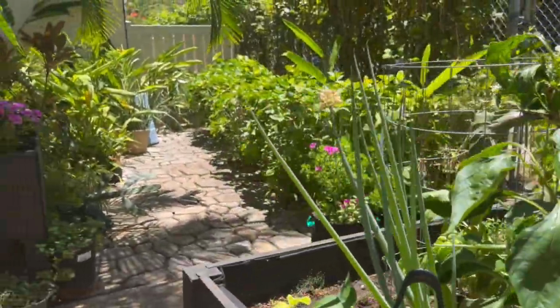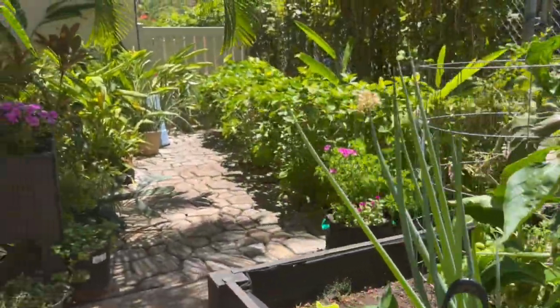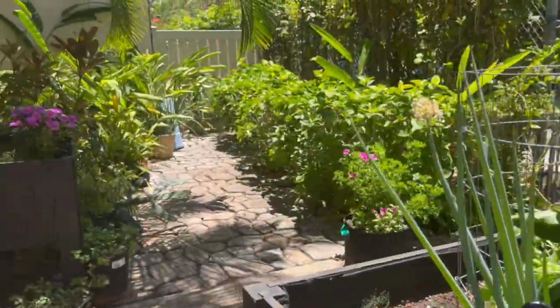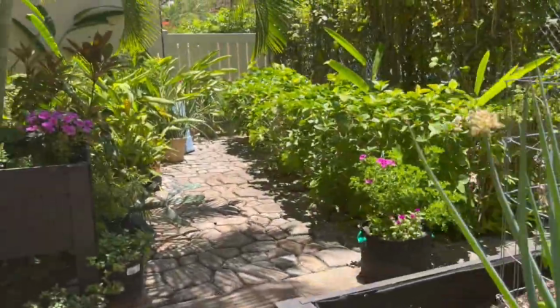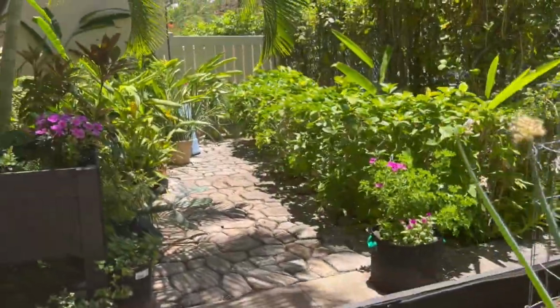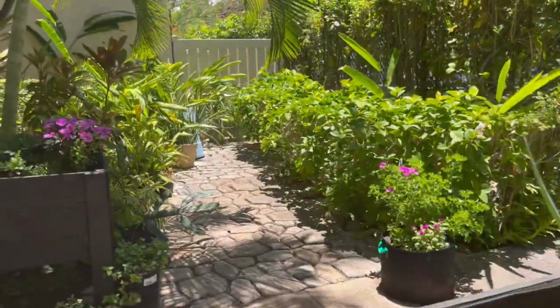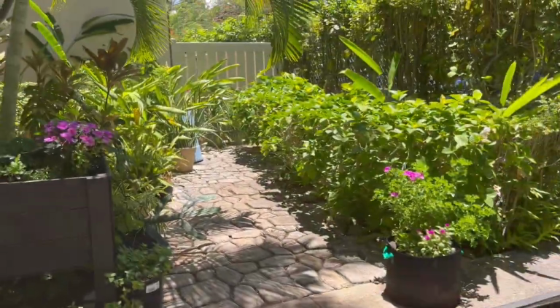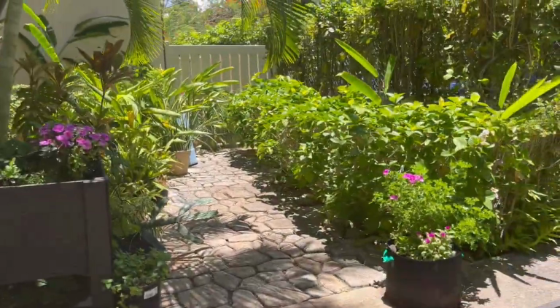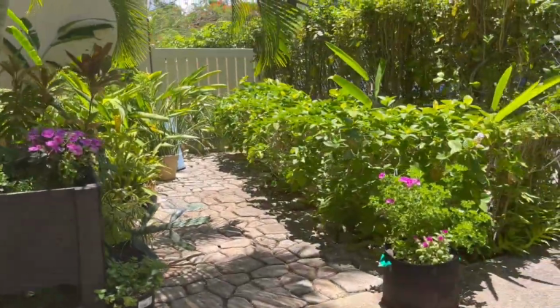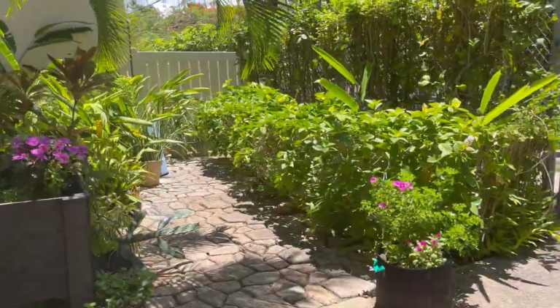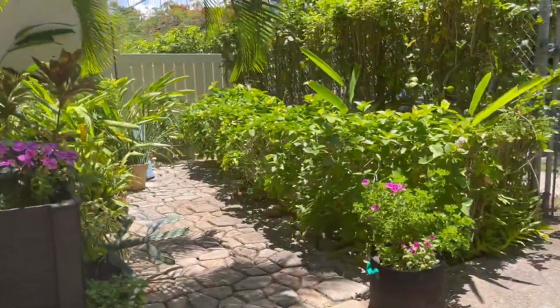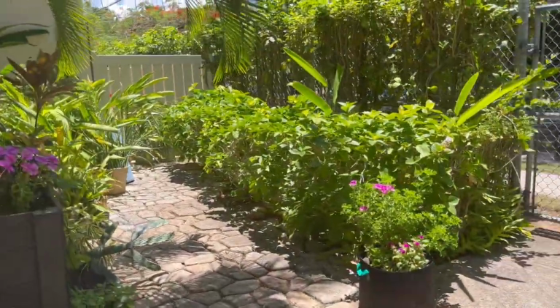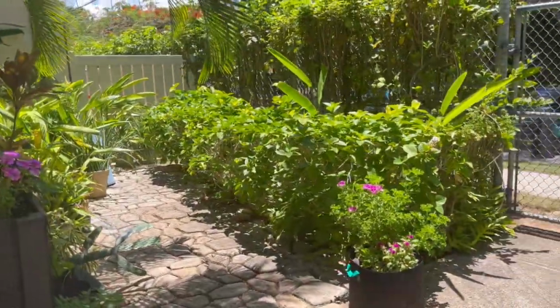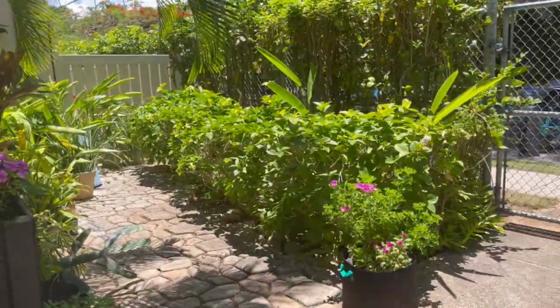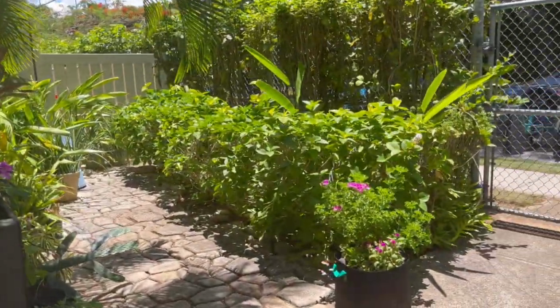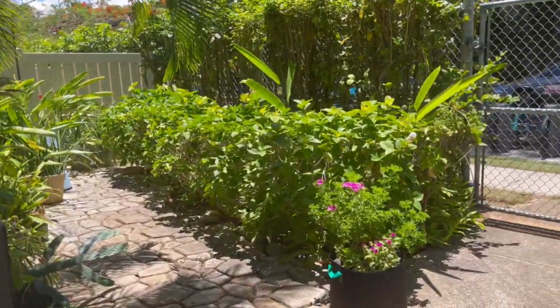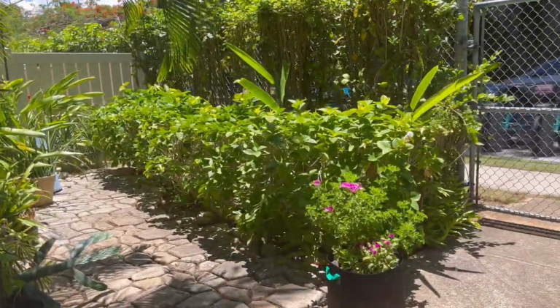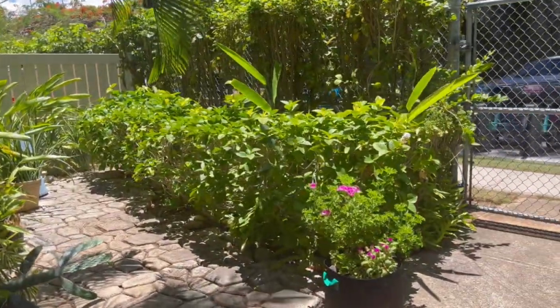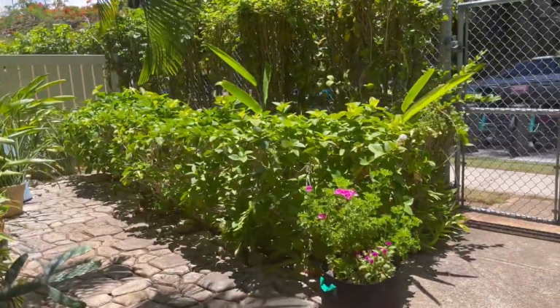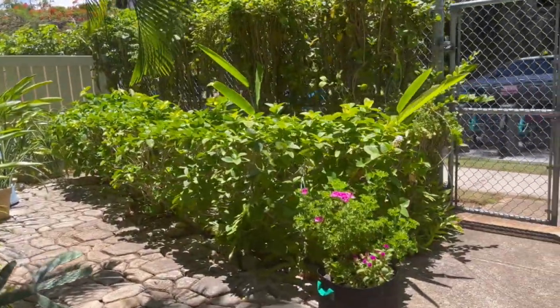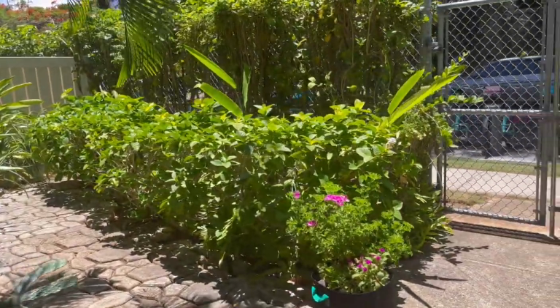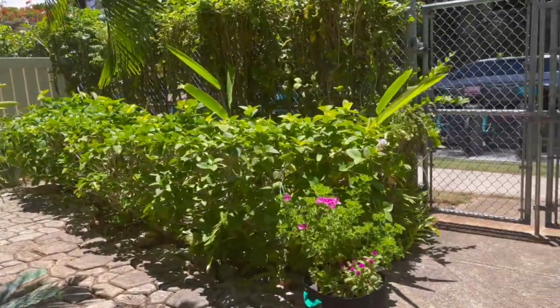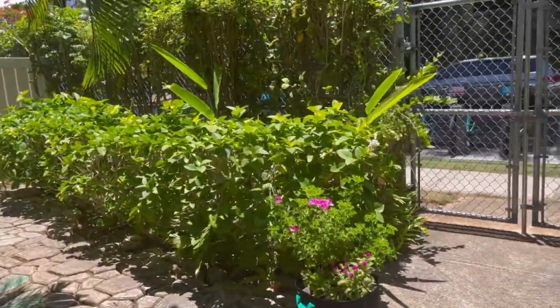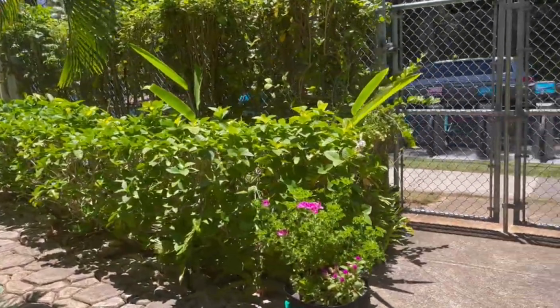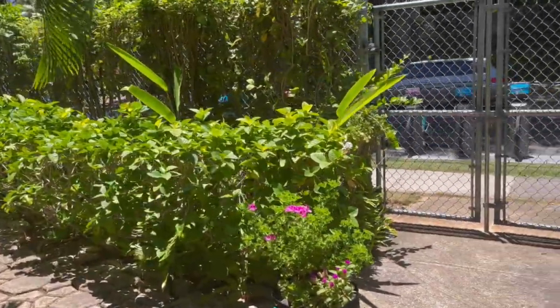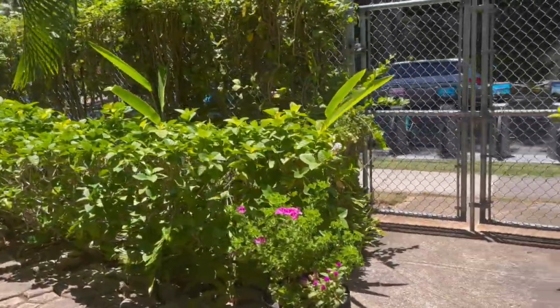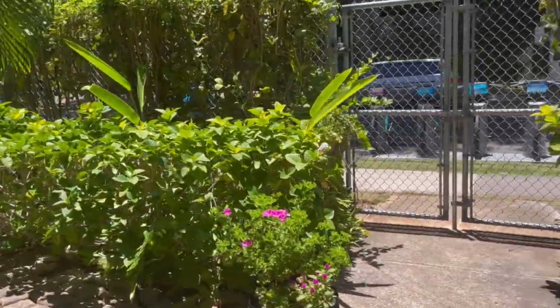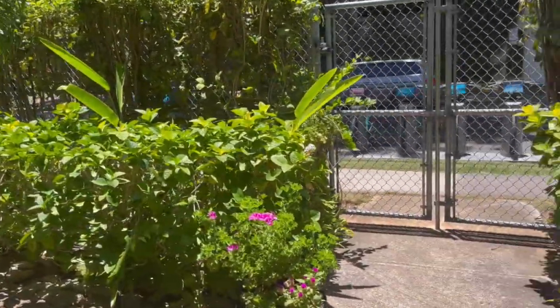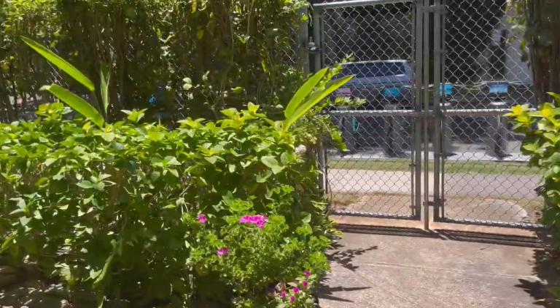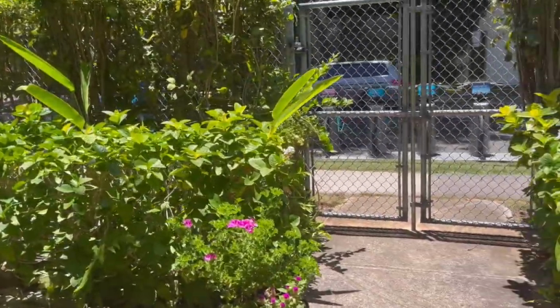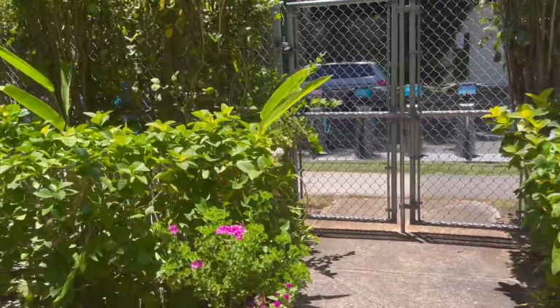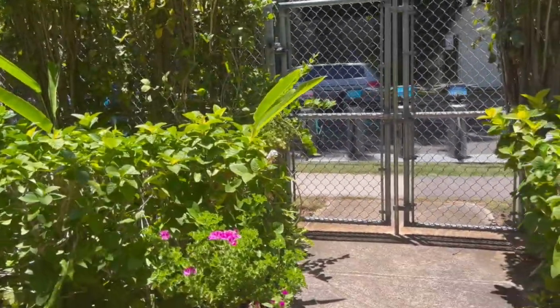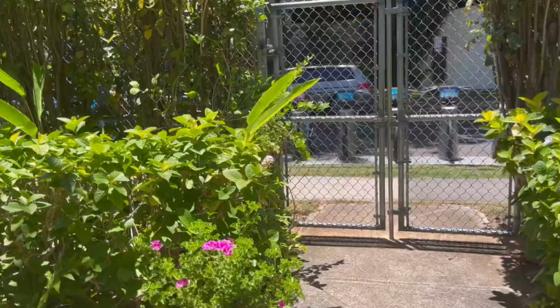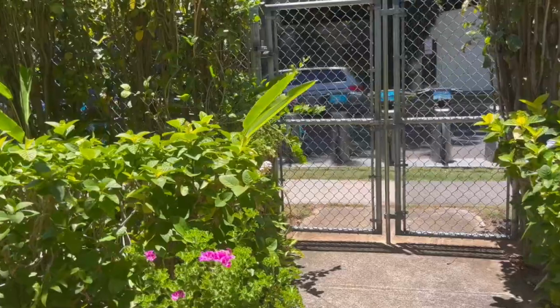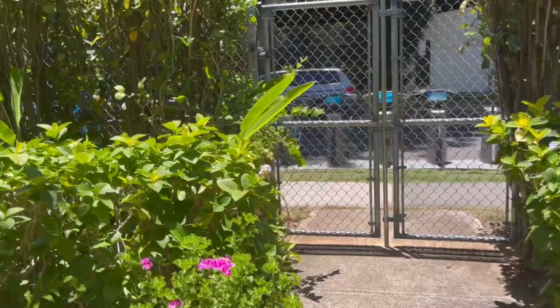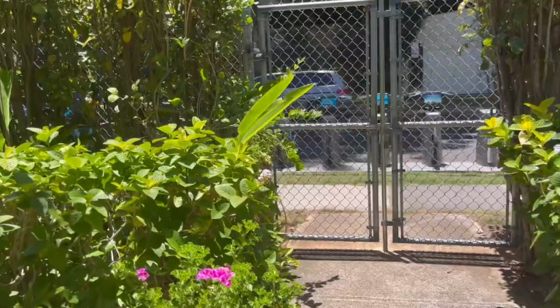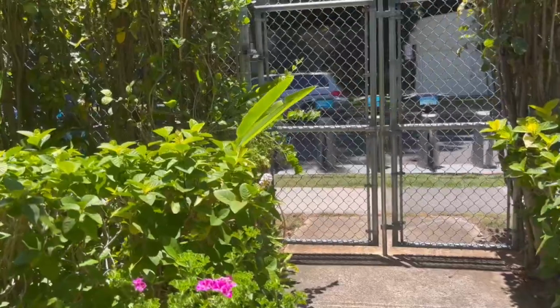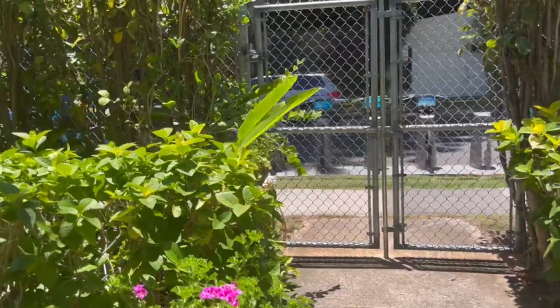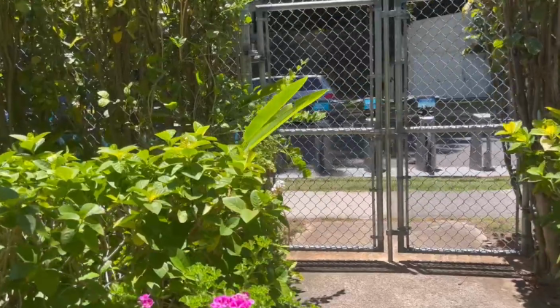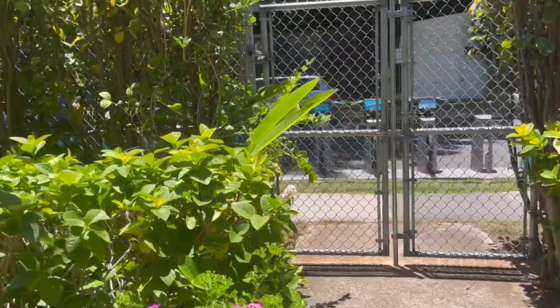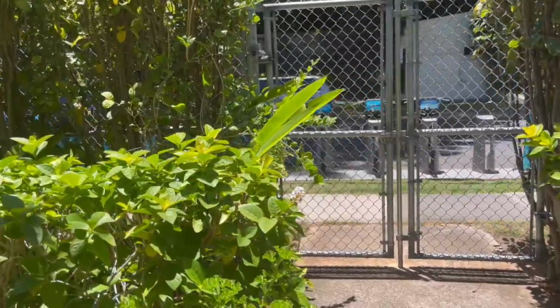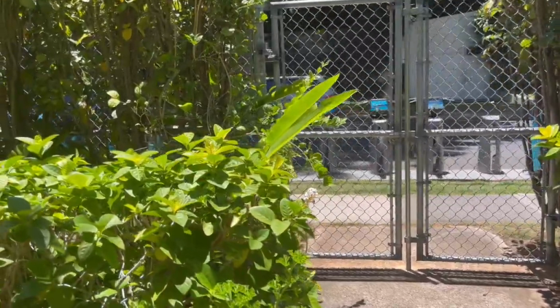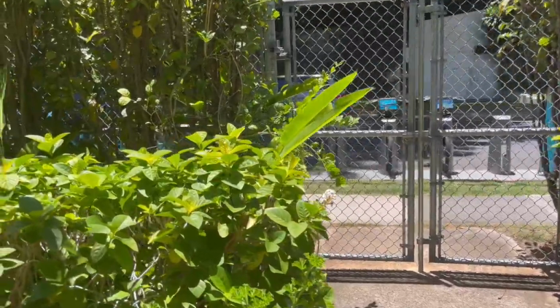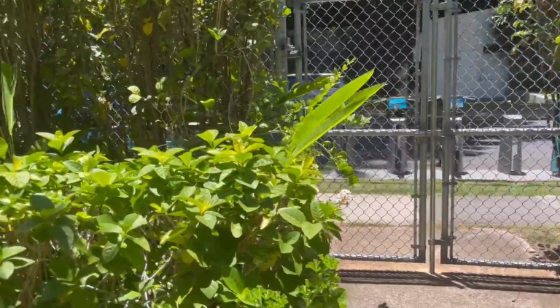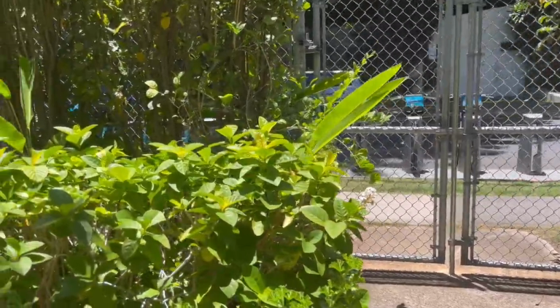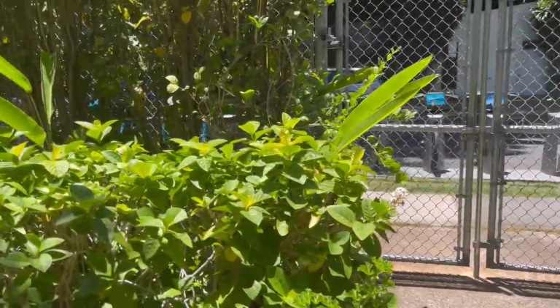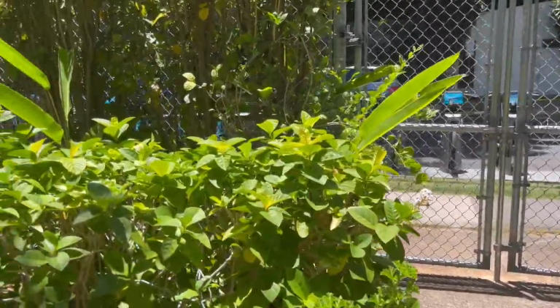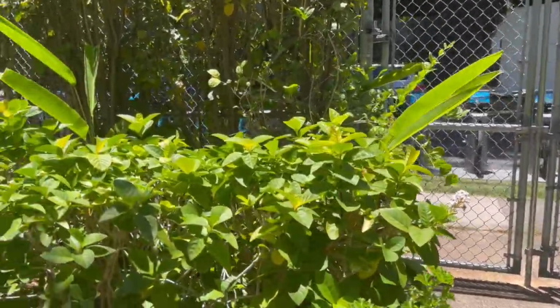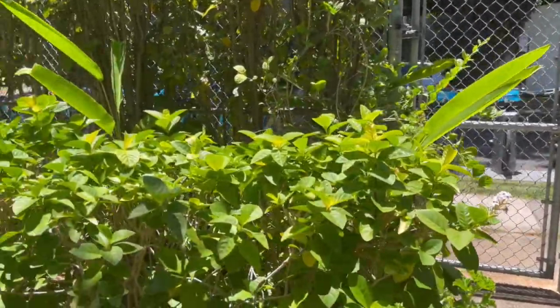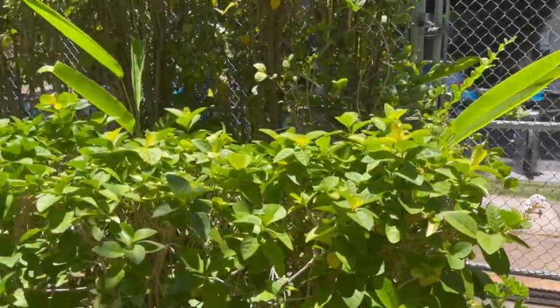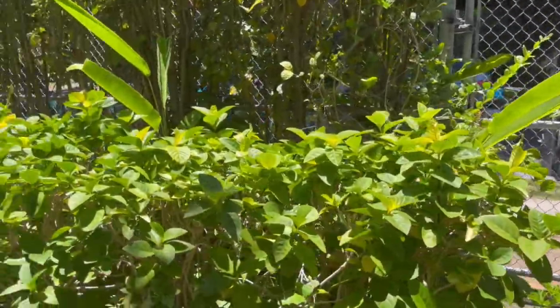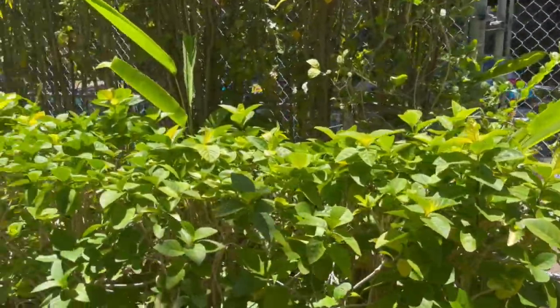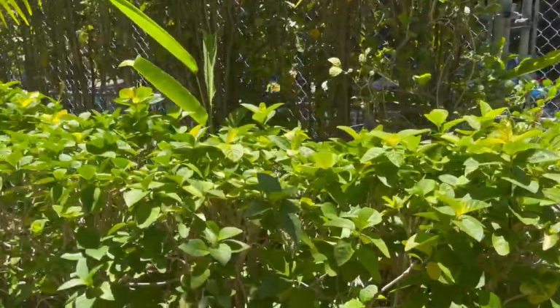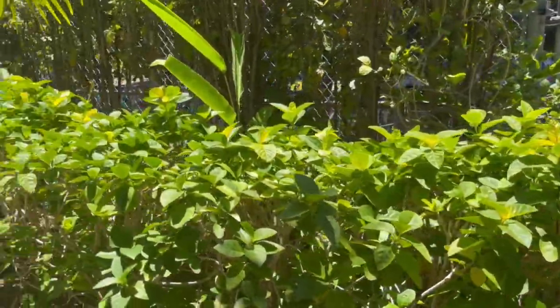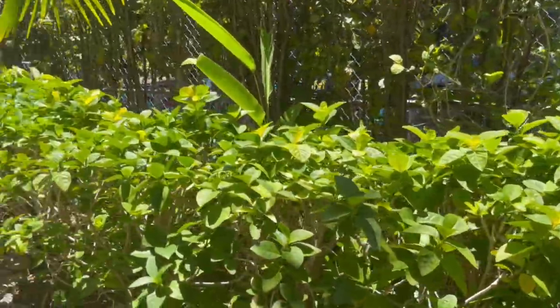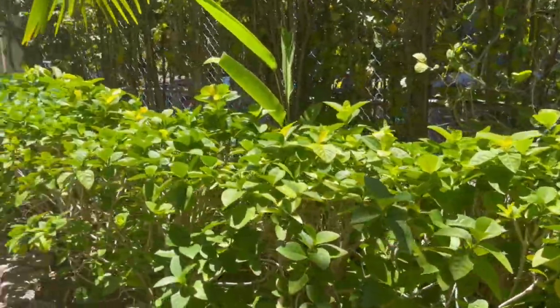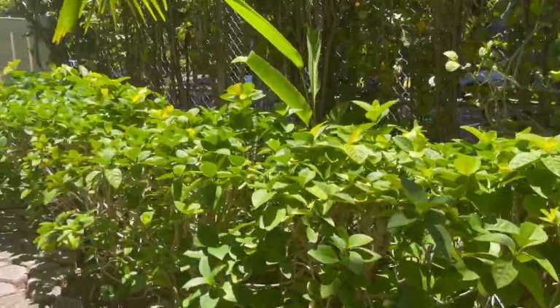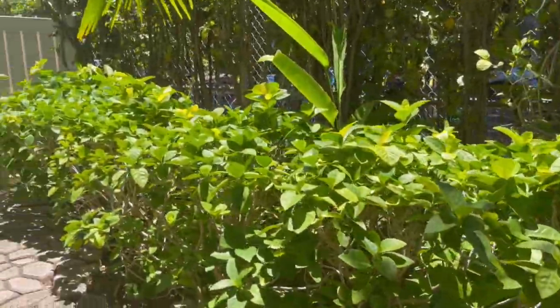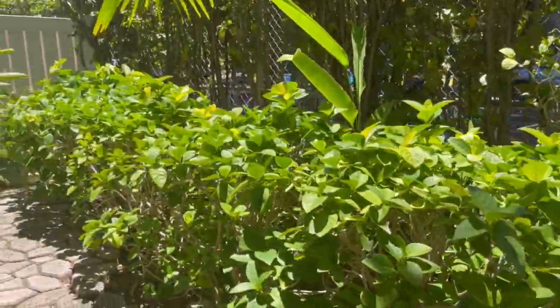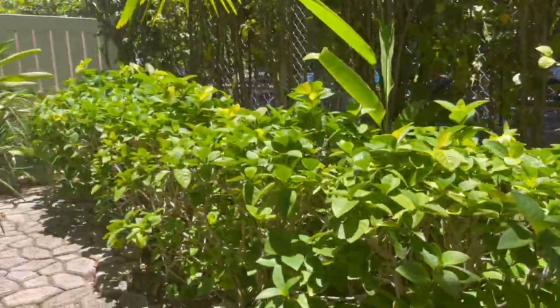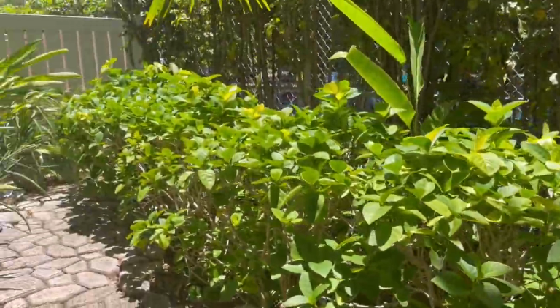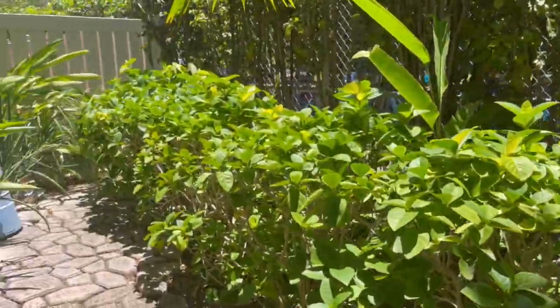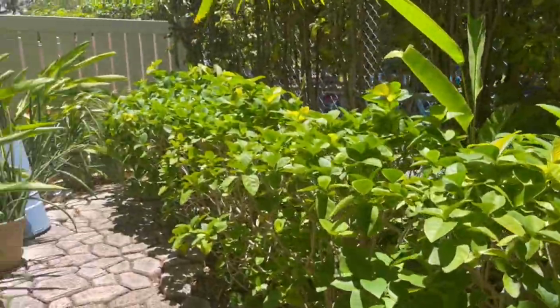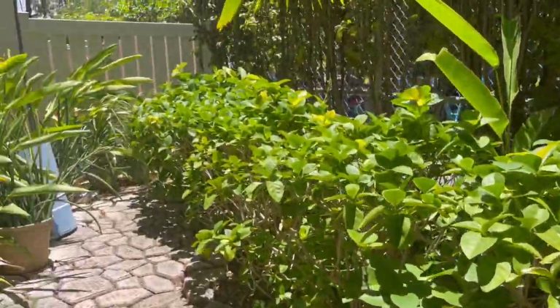The garden not only had flowers, but also carrots and bell peppers to harvest and take home.